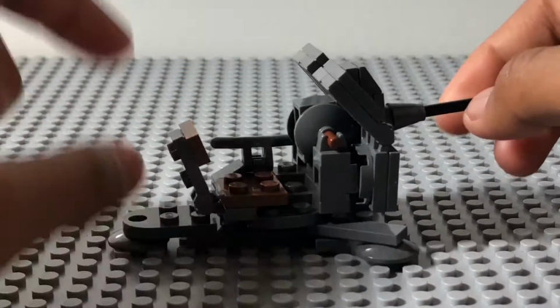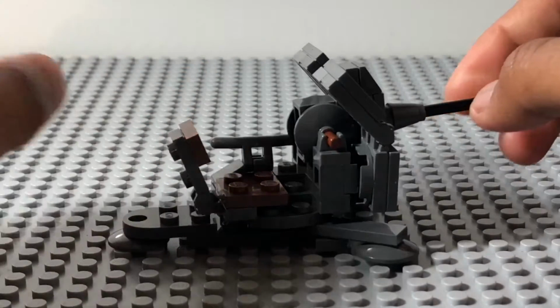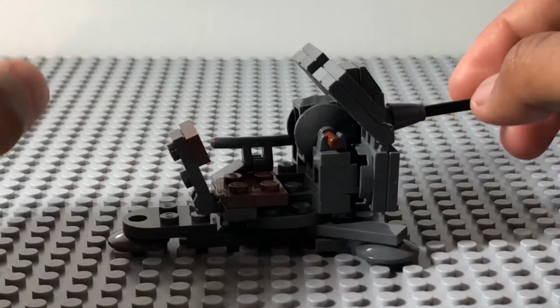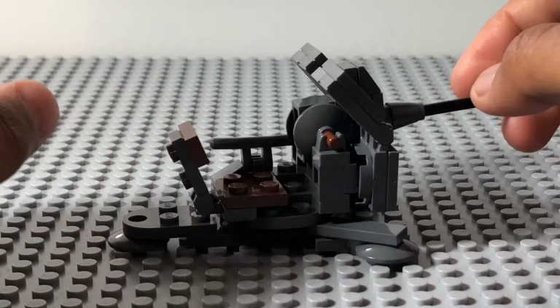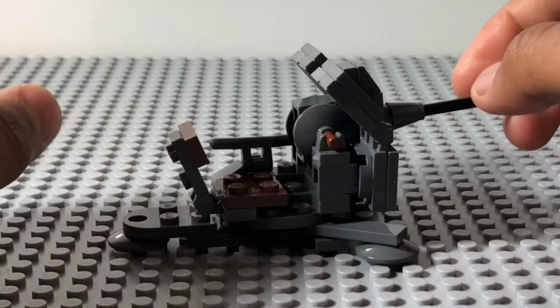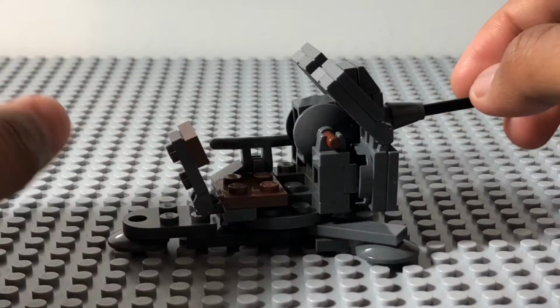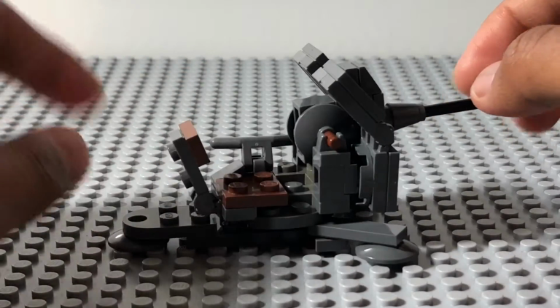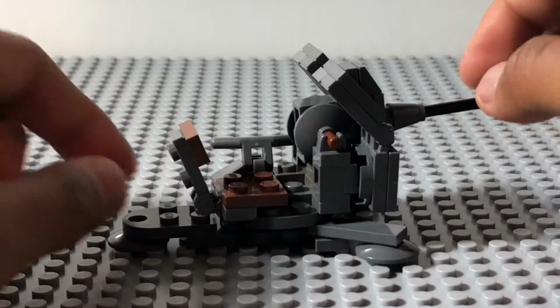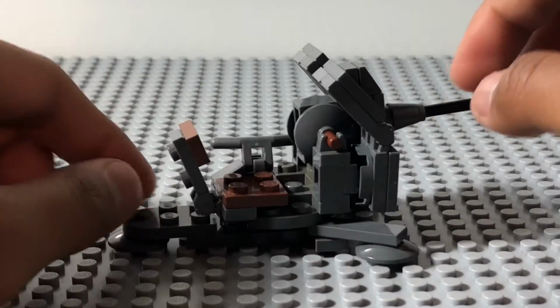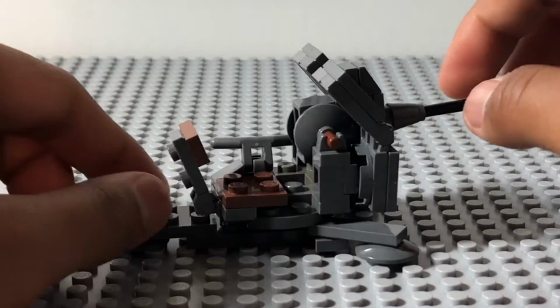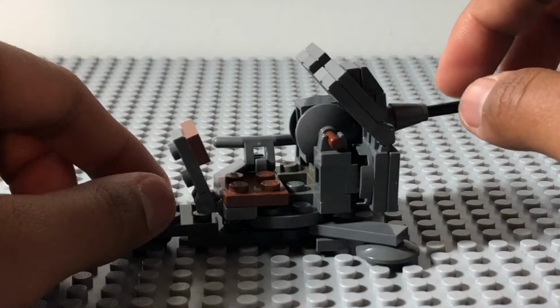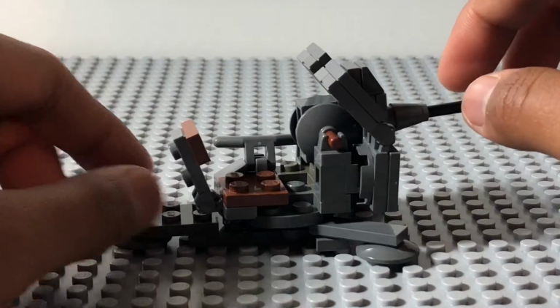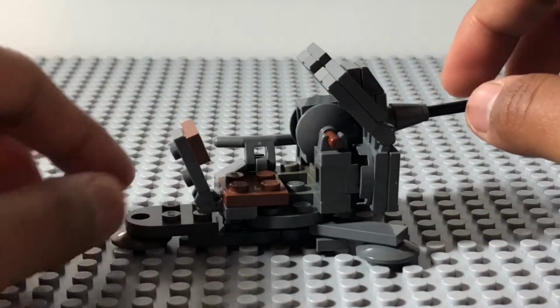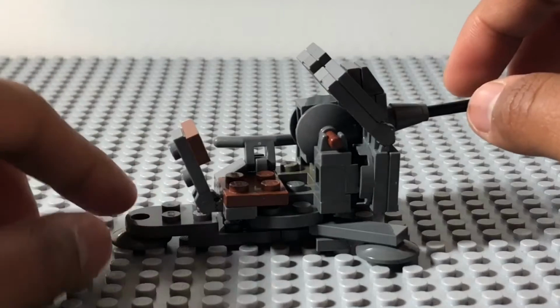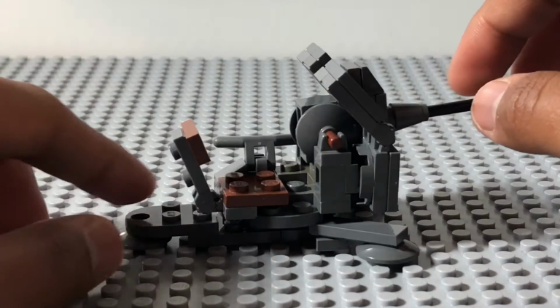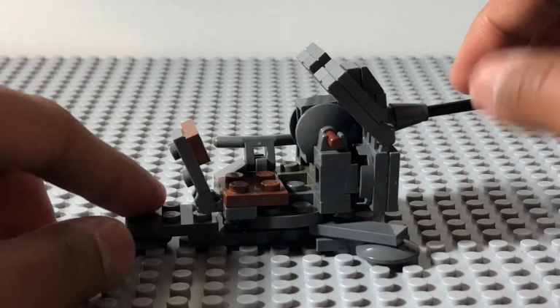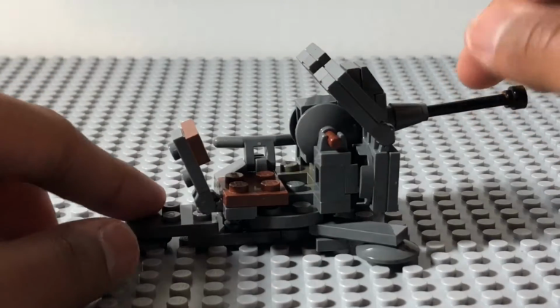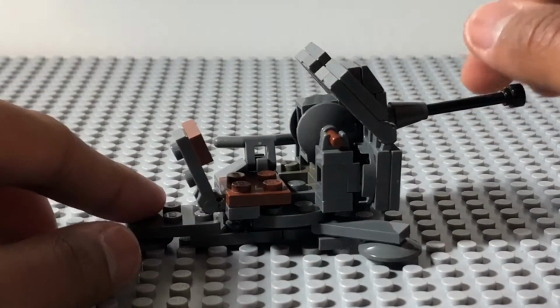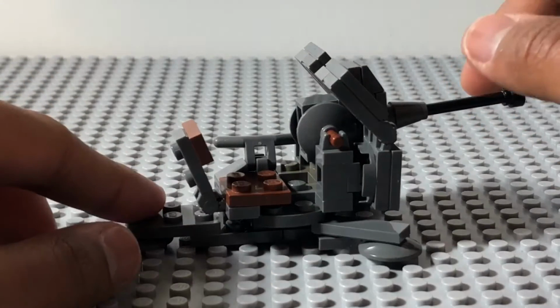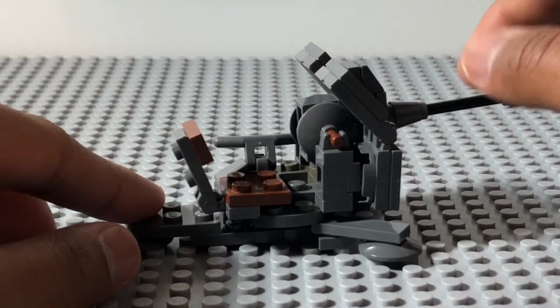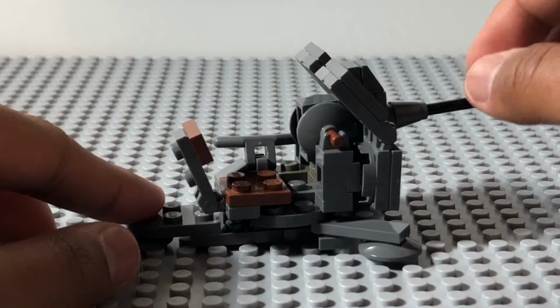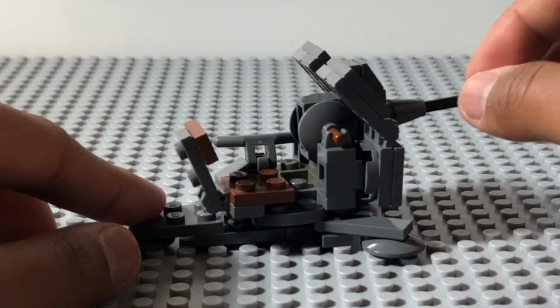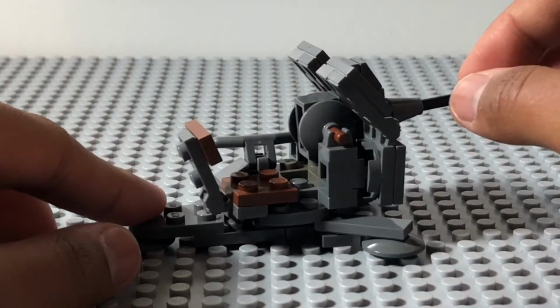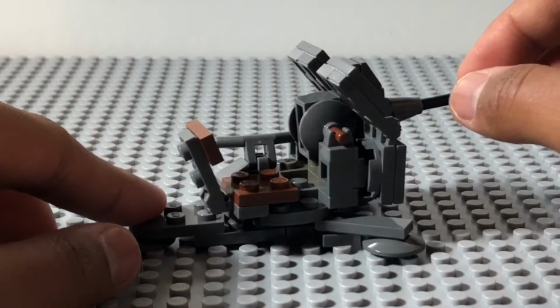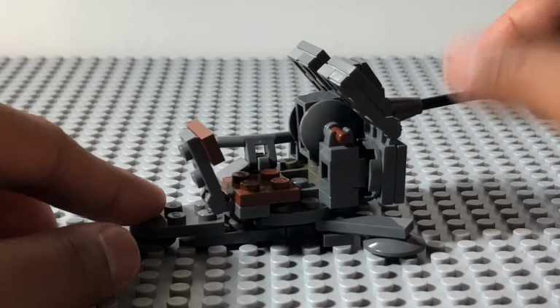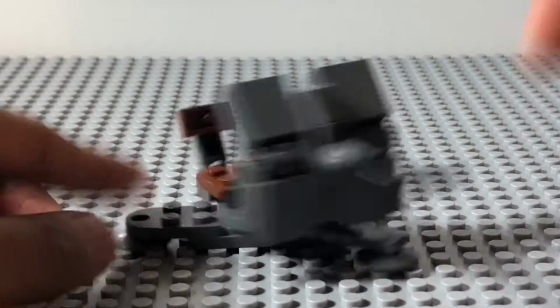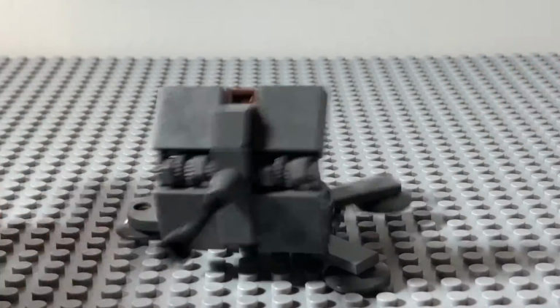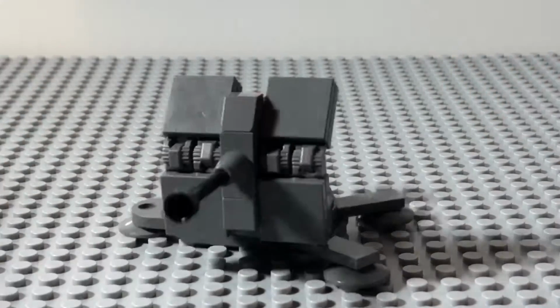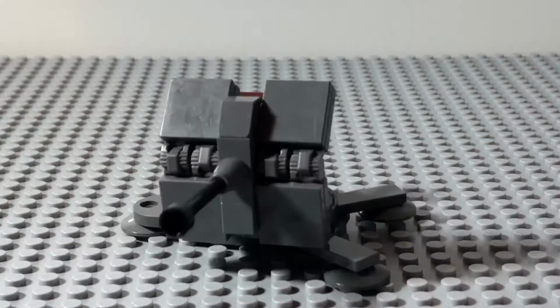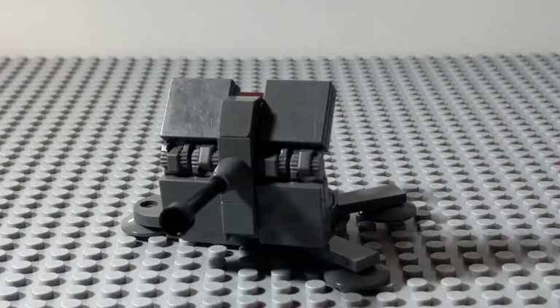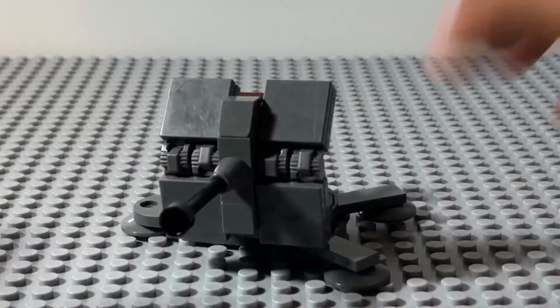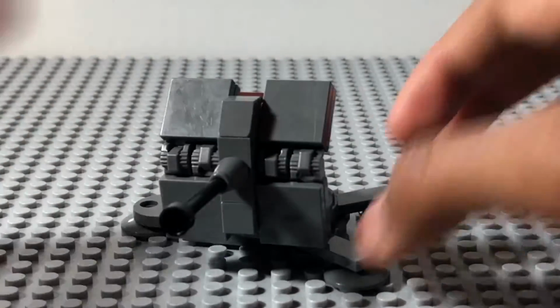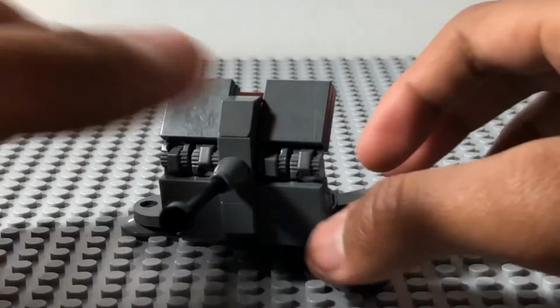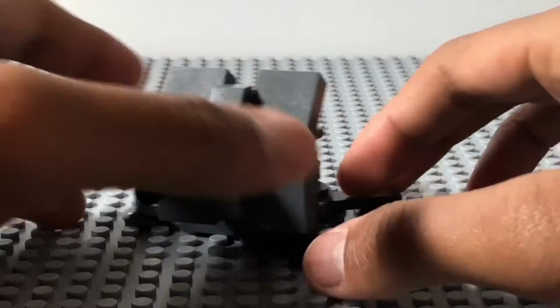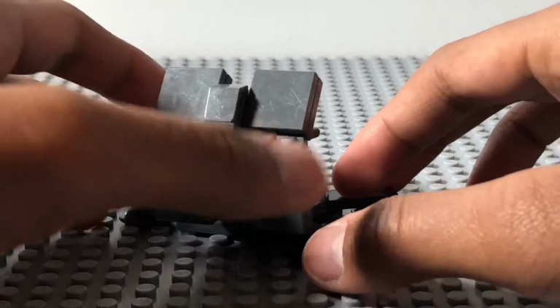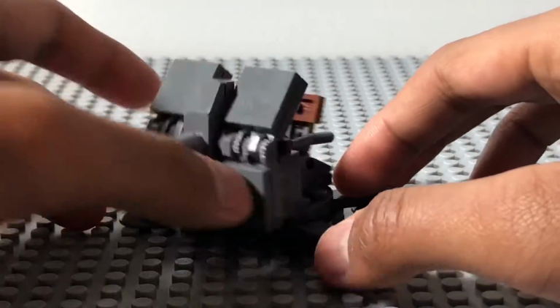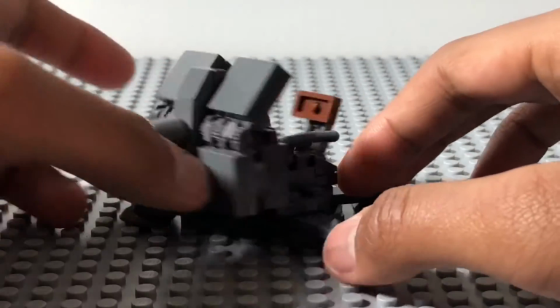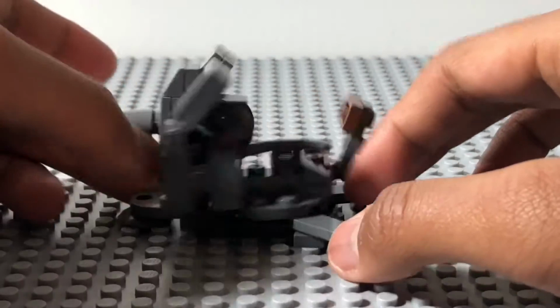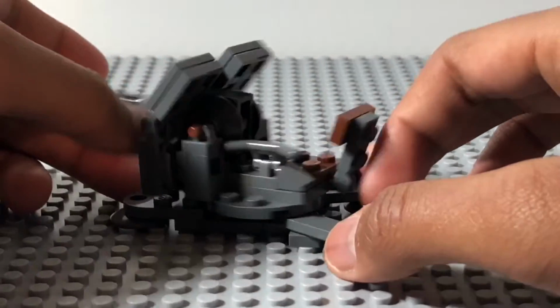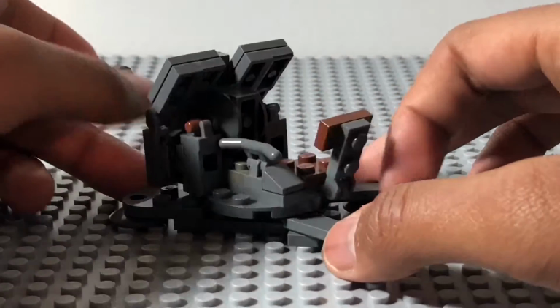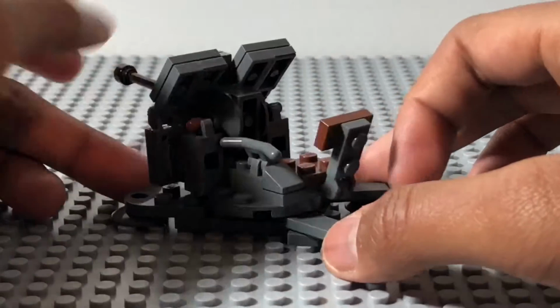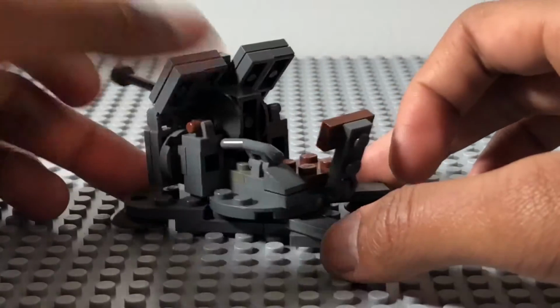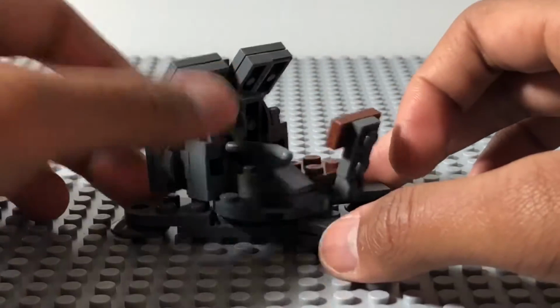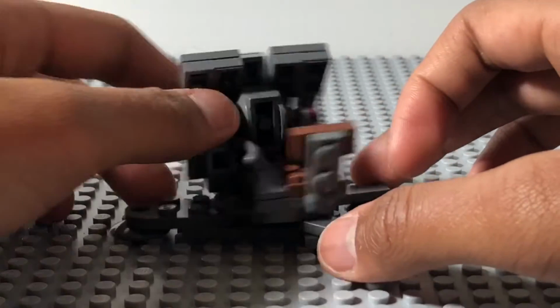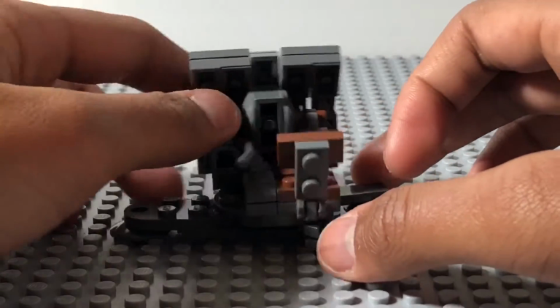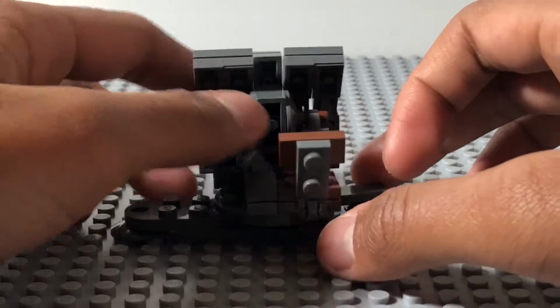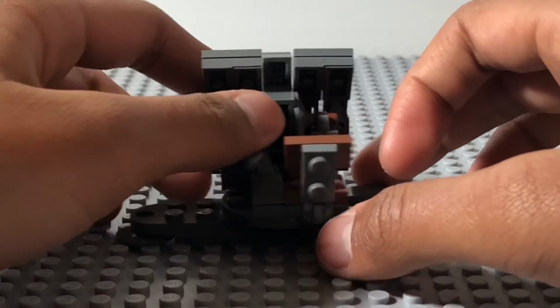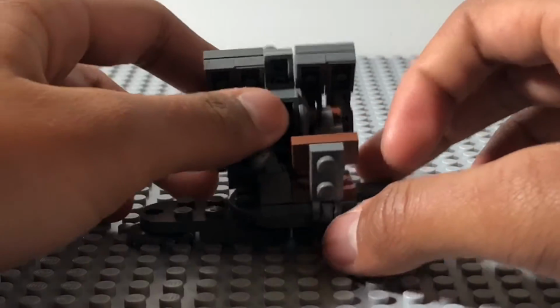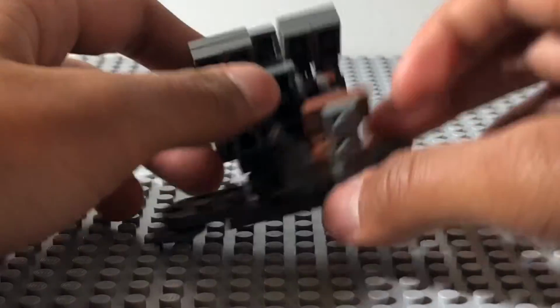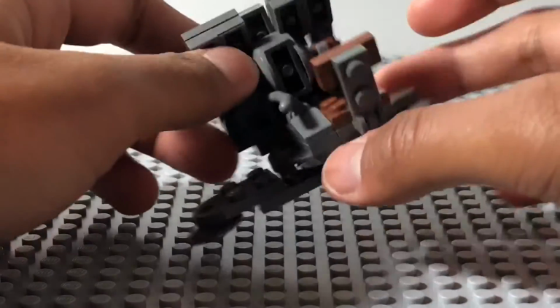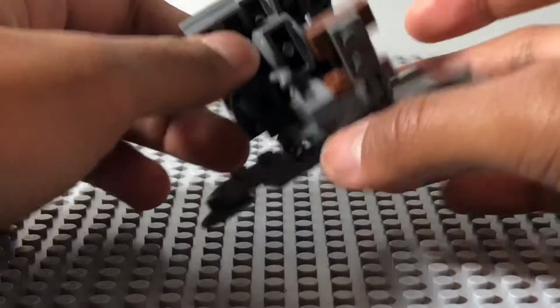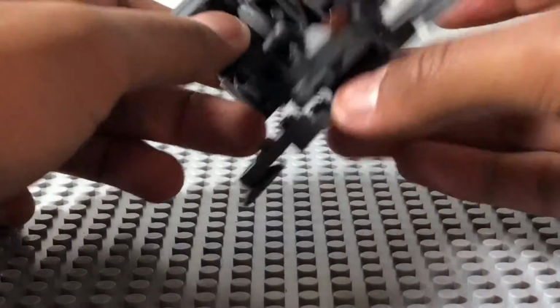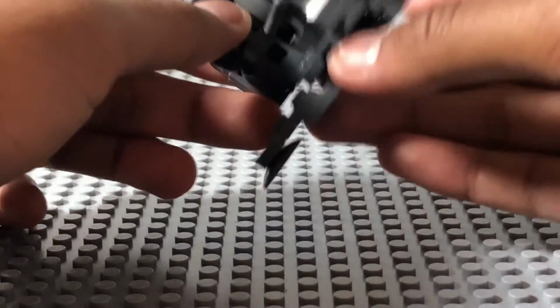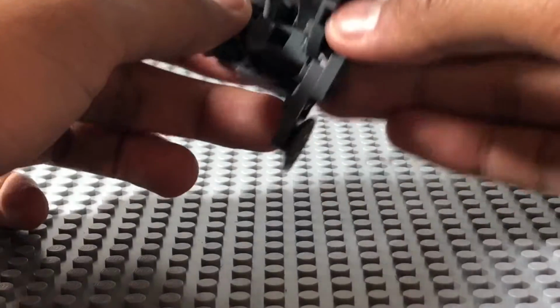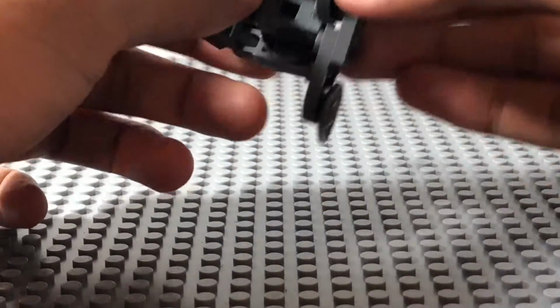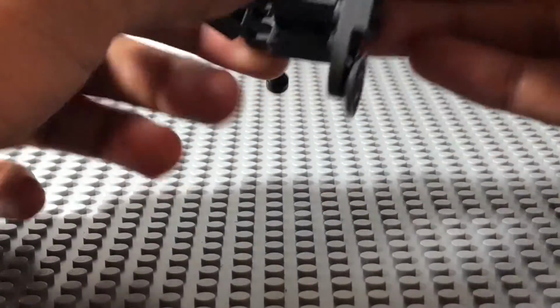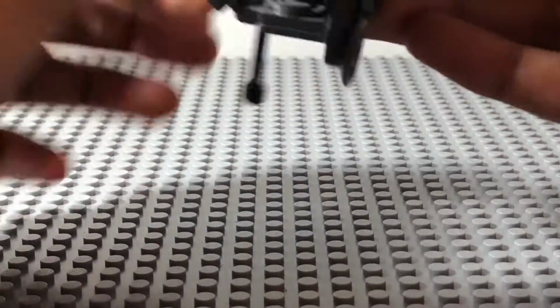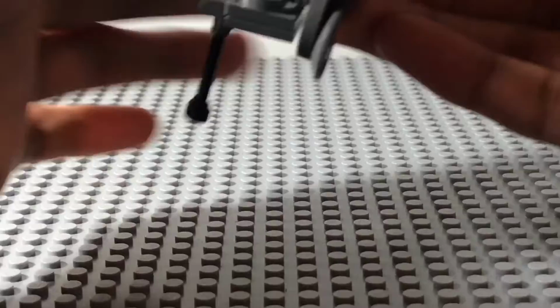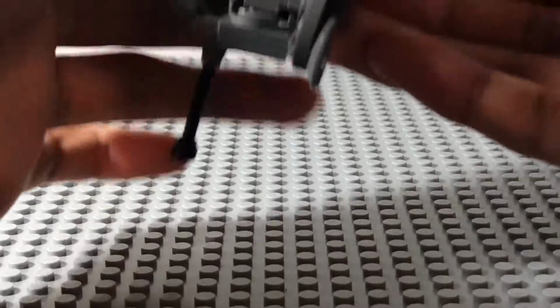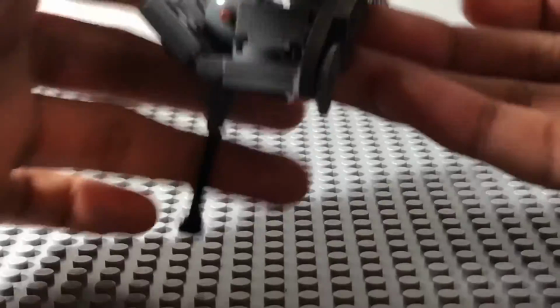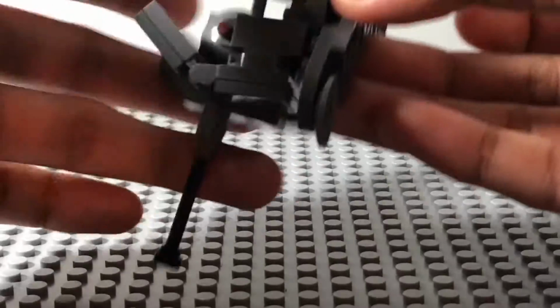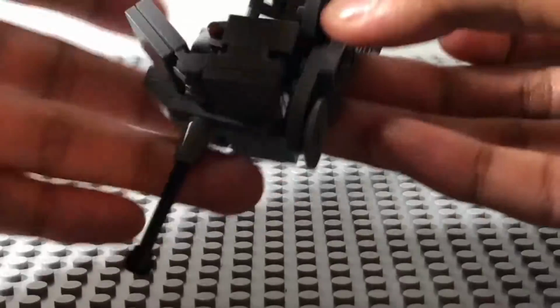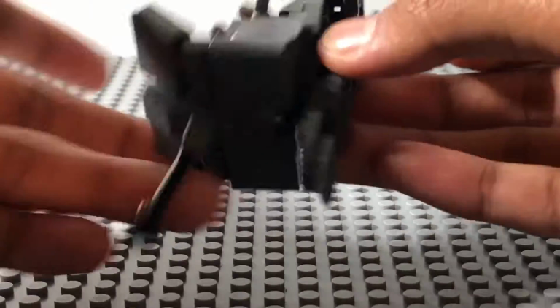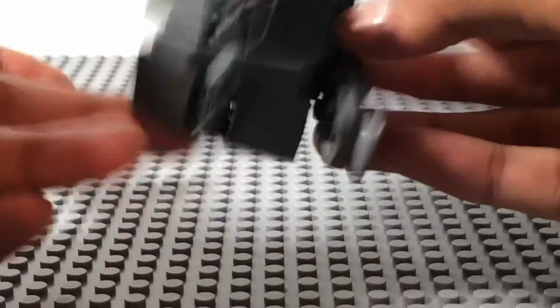And the best part is the gun can turn 360 degrees — well, a bit difficult, but it does rotate.